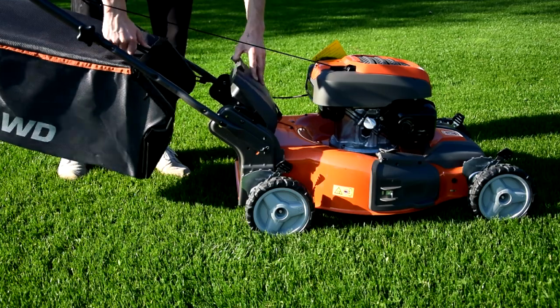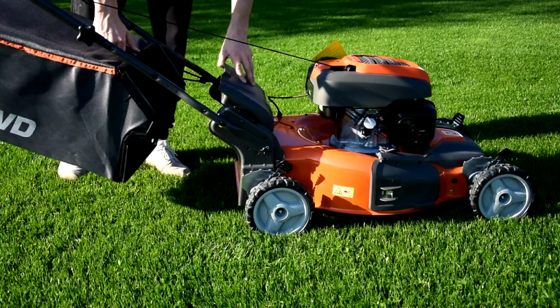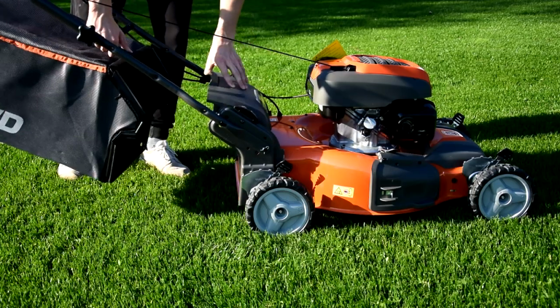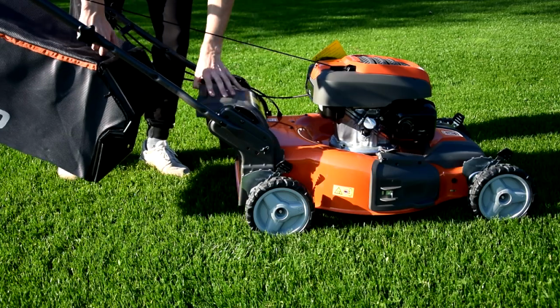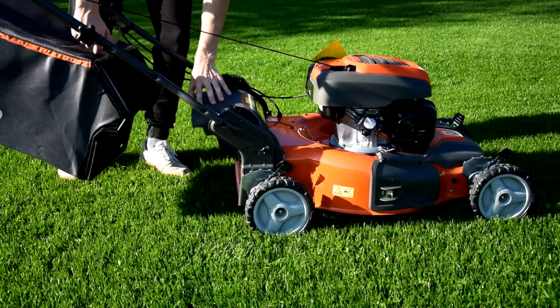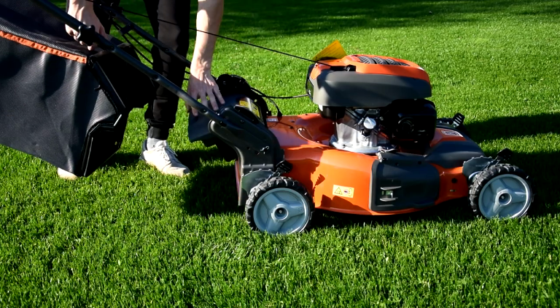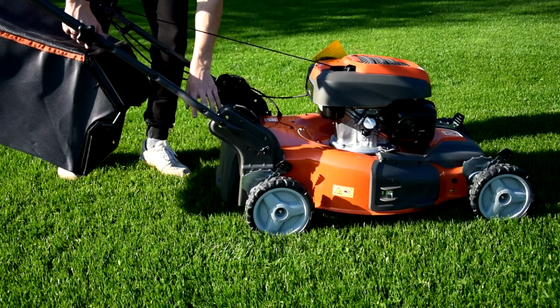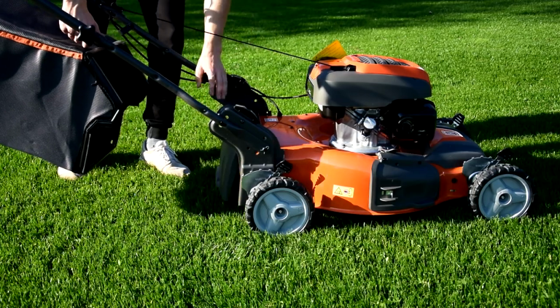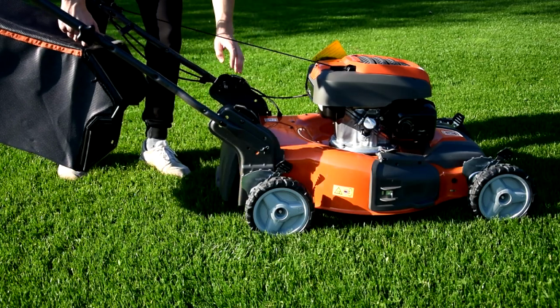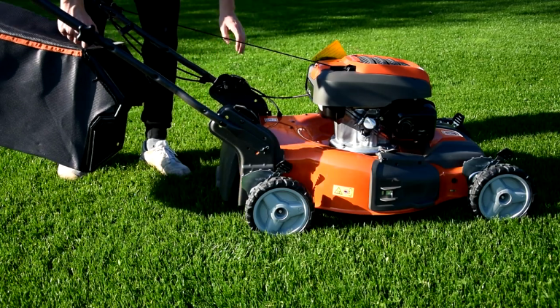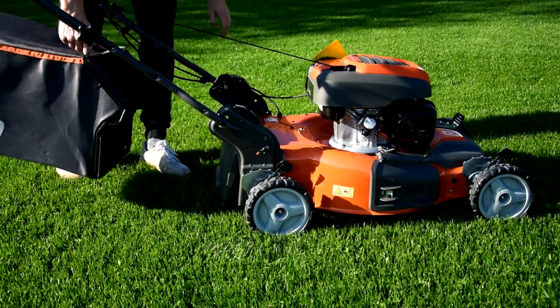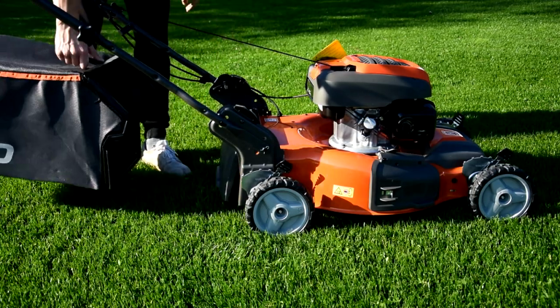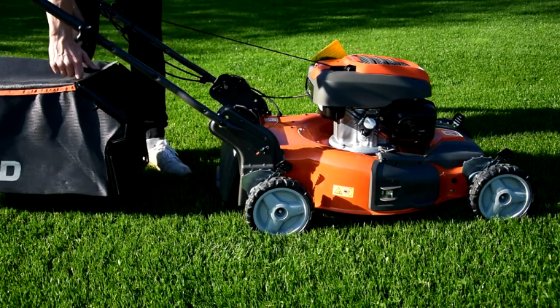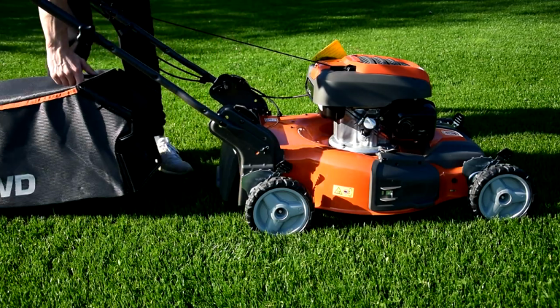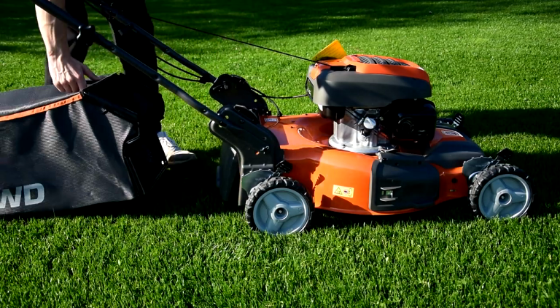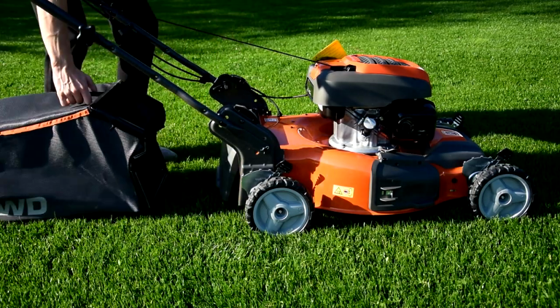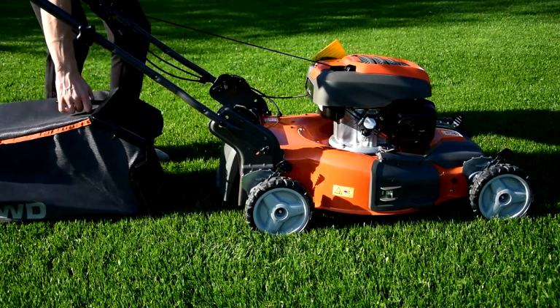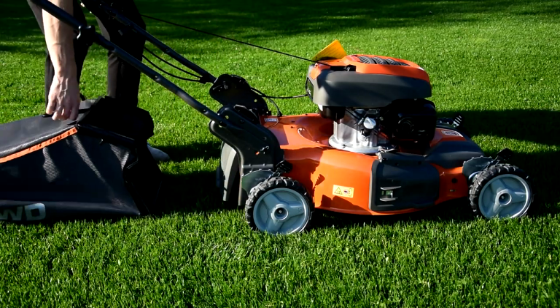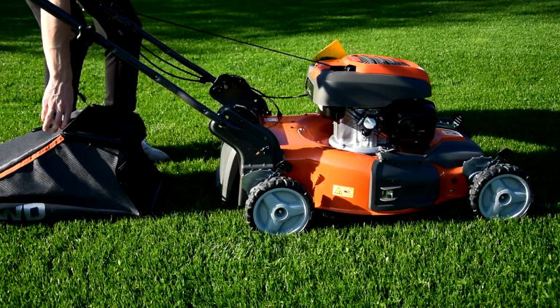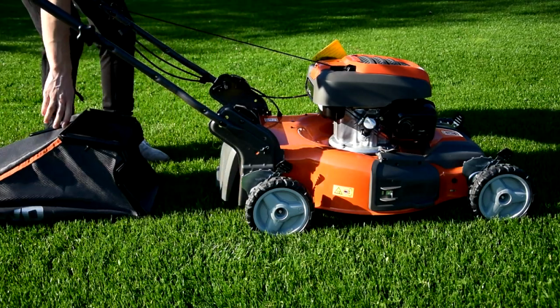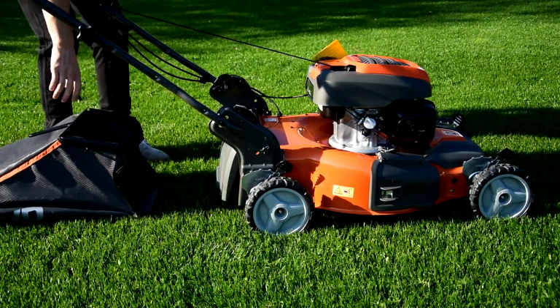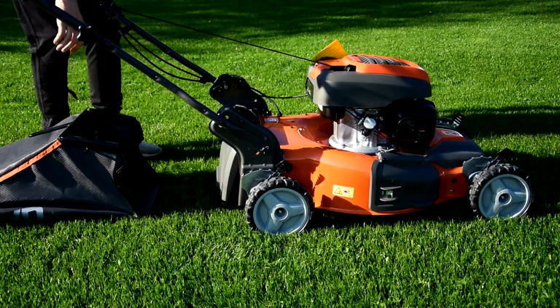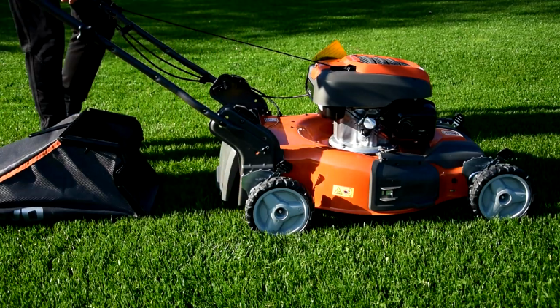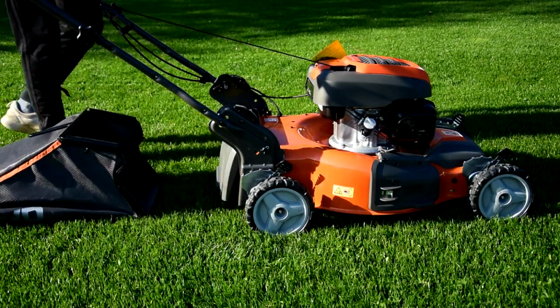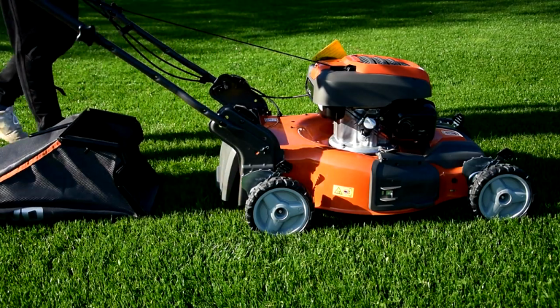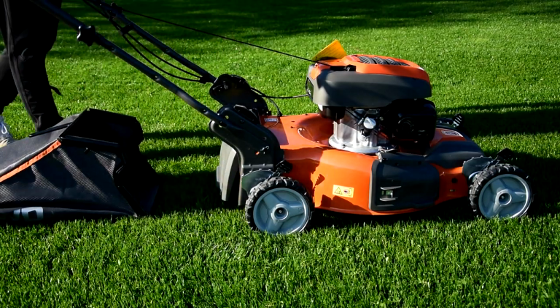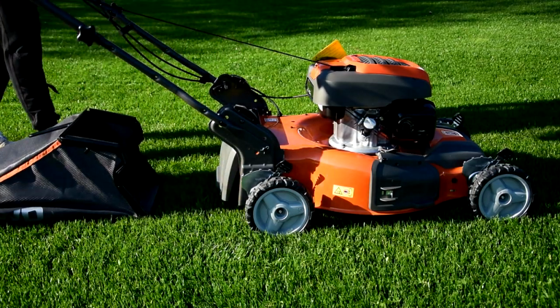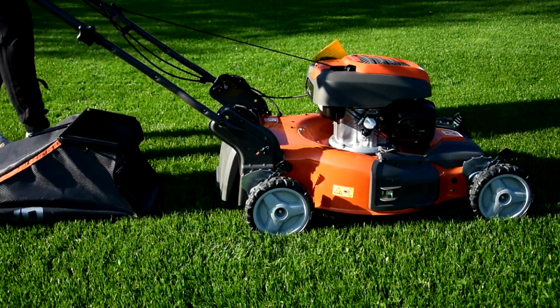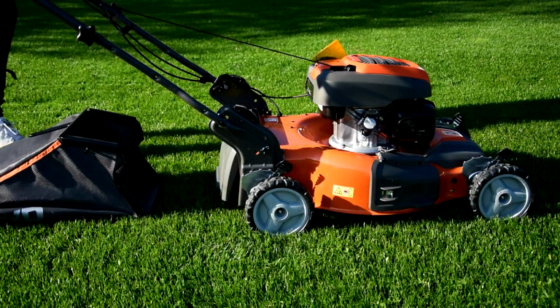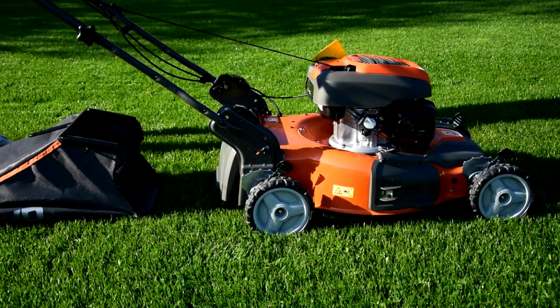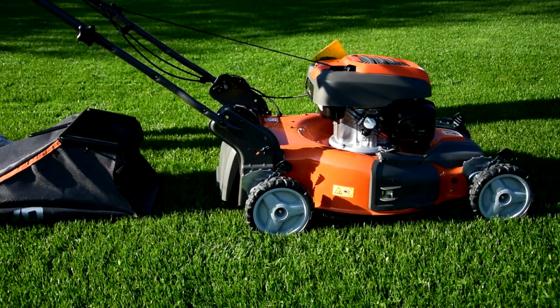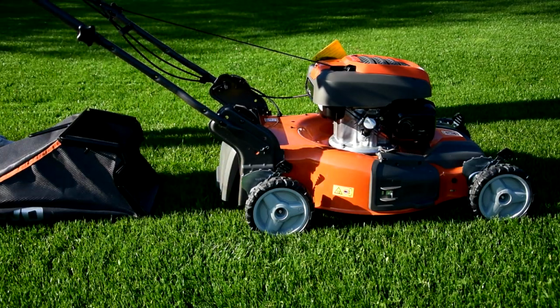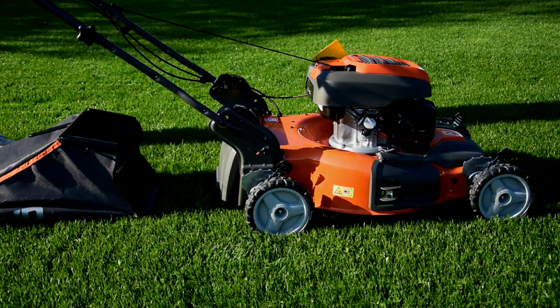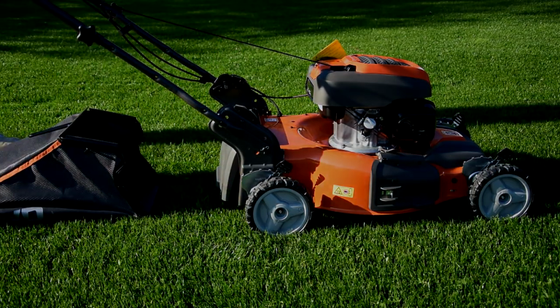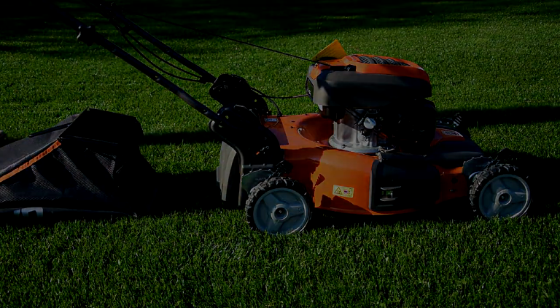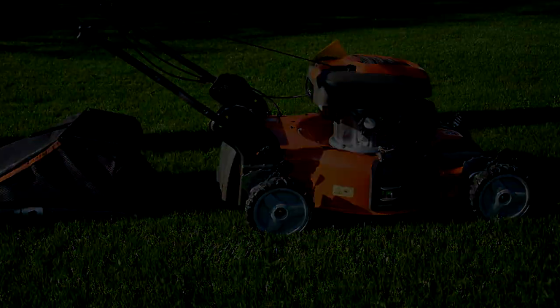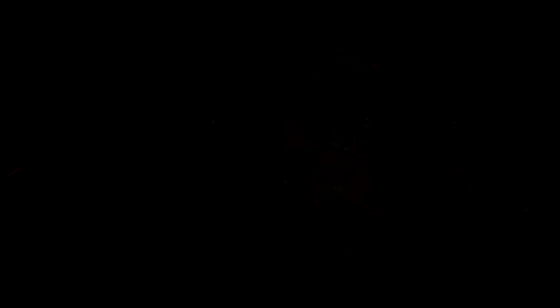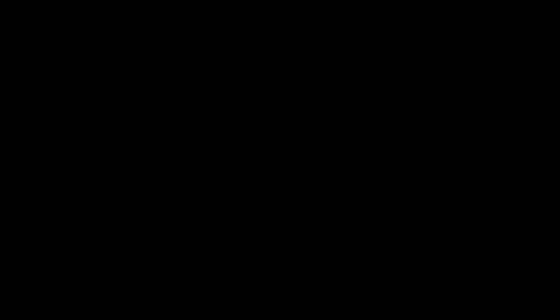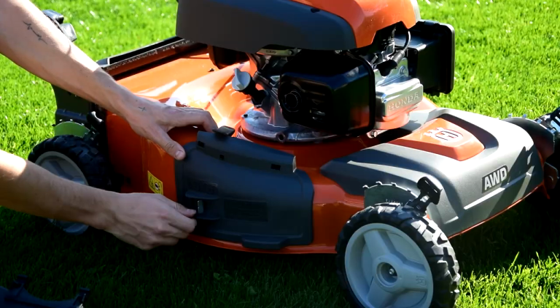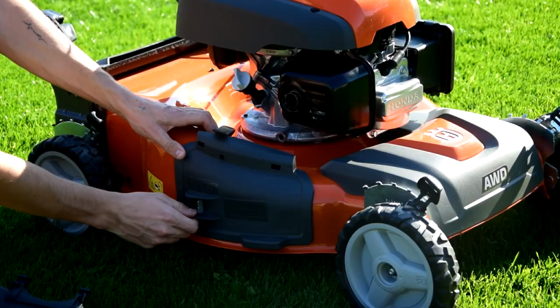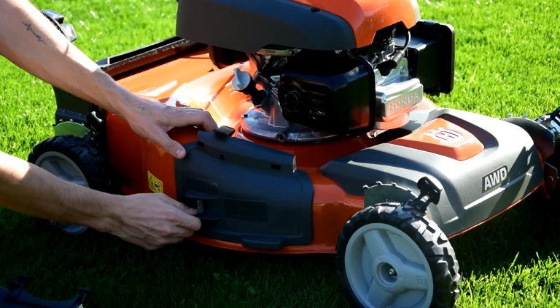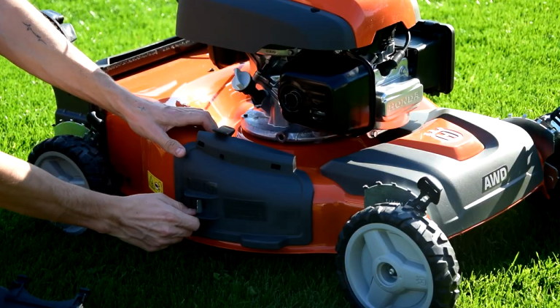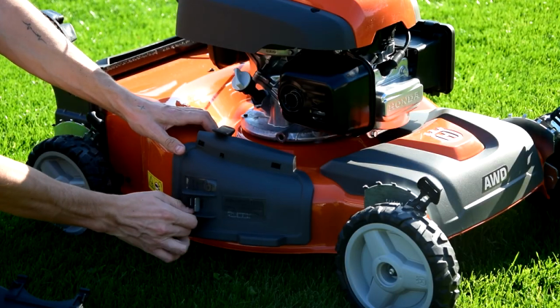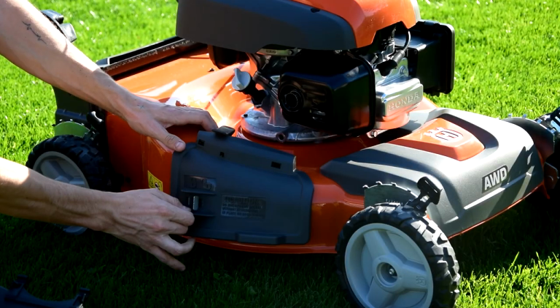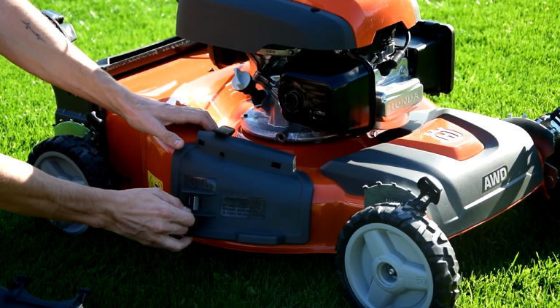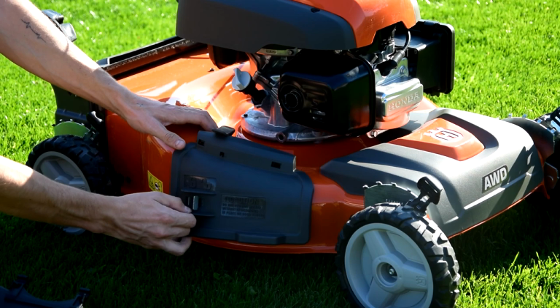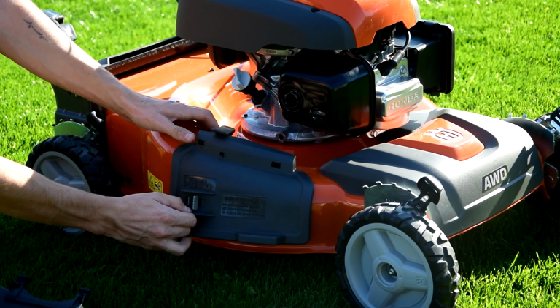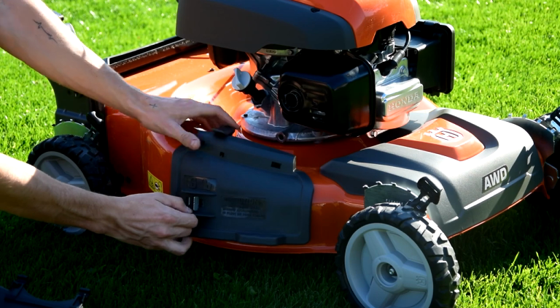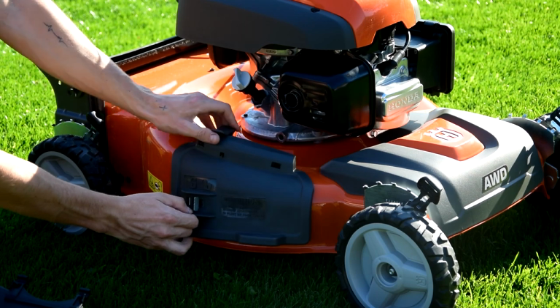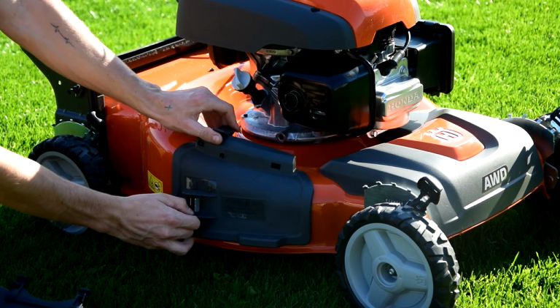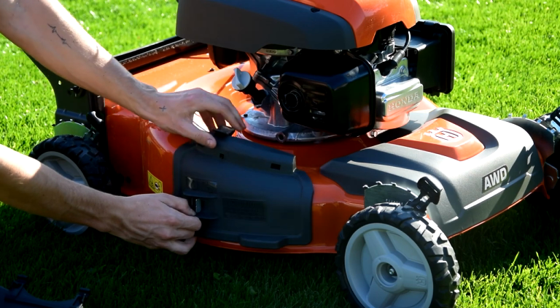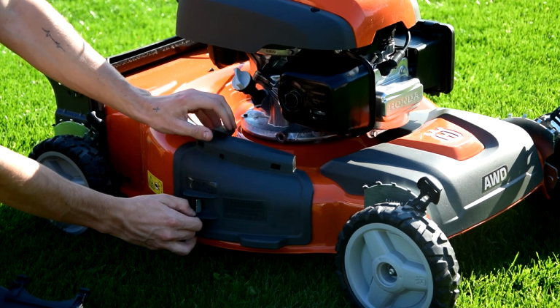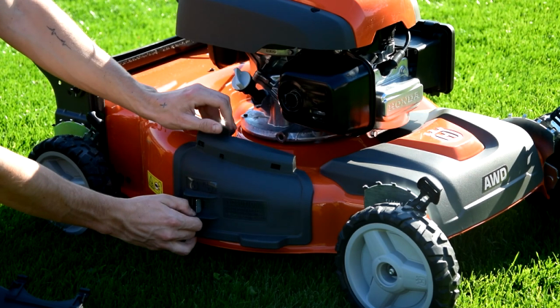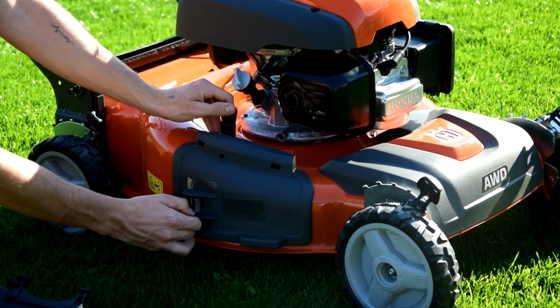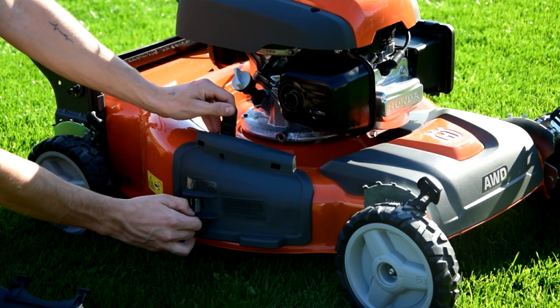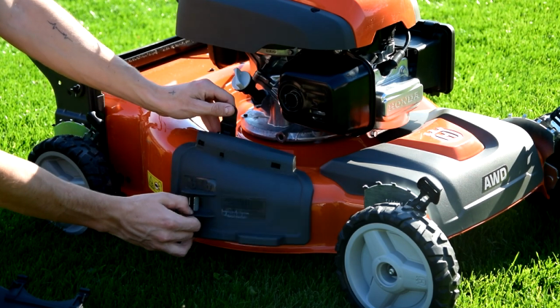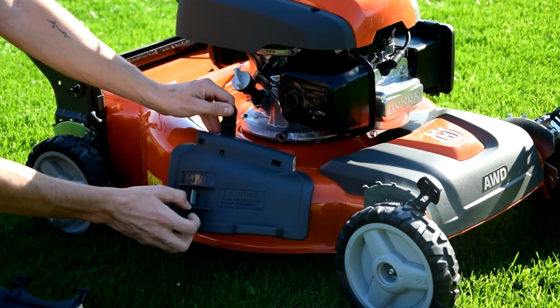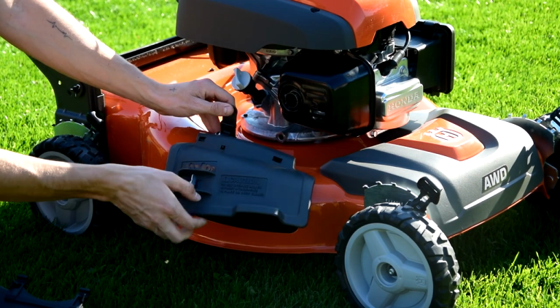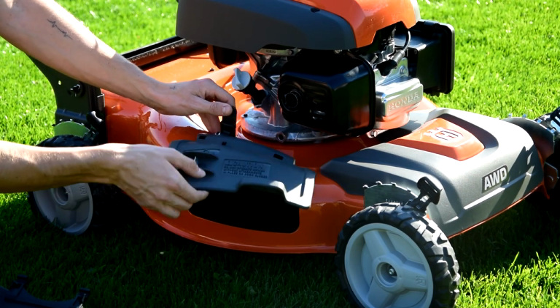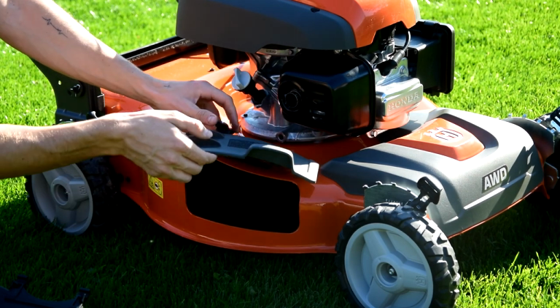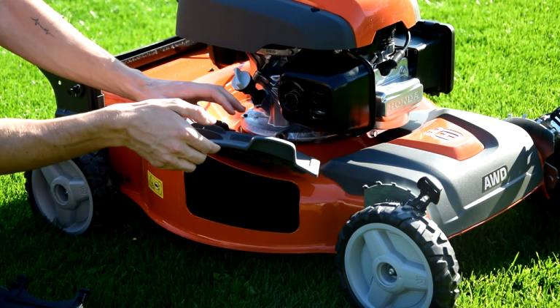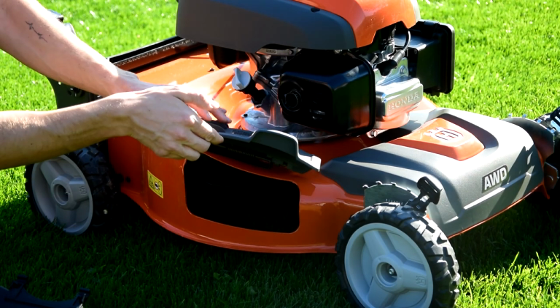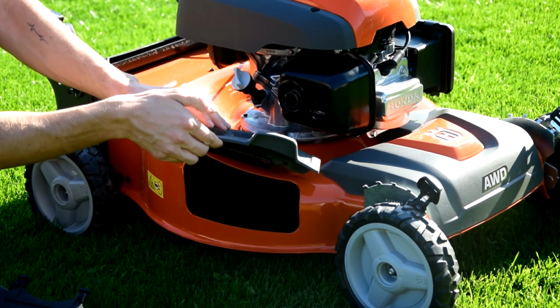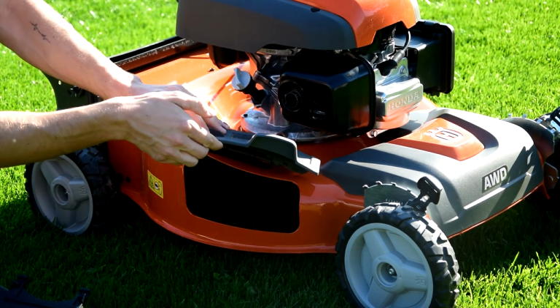We can mow with the basket on and the mower will throw all the grass into the basket, or we can mow with side ejection.